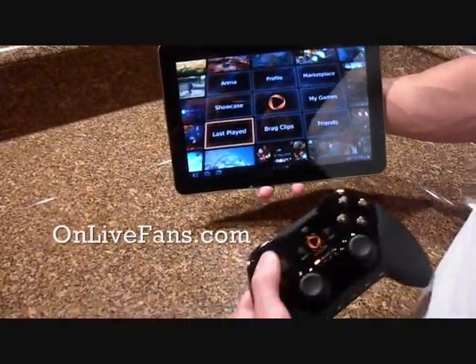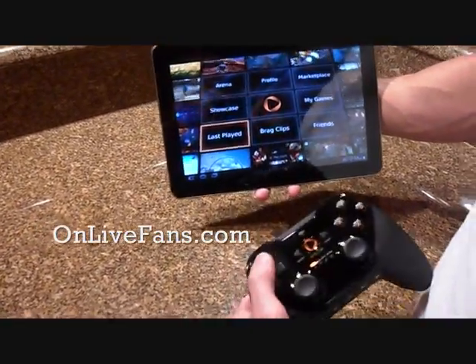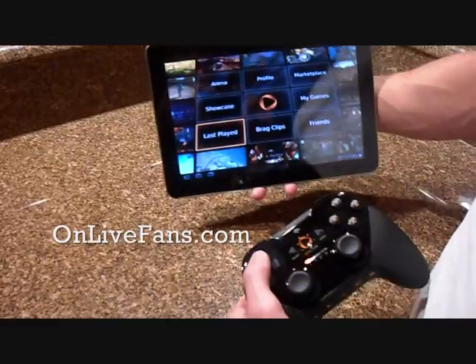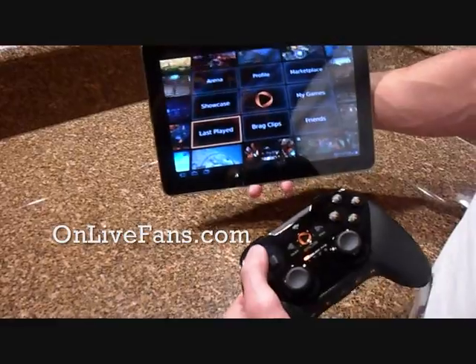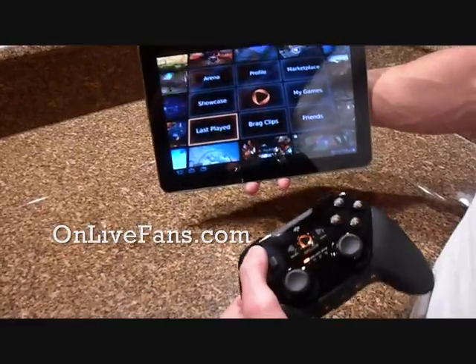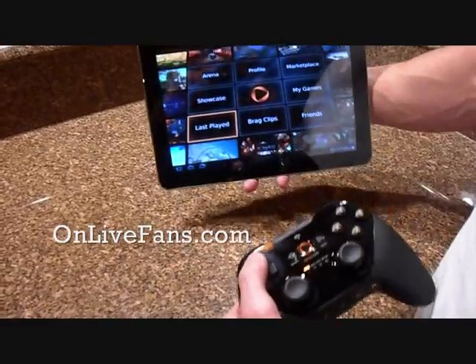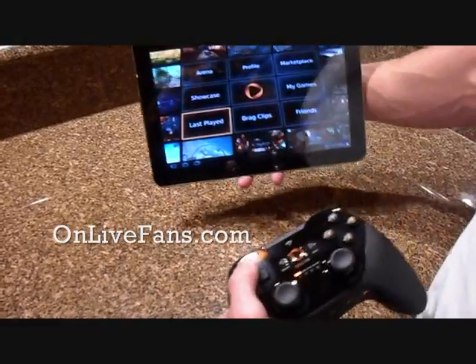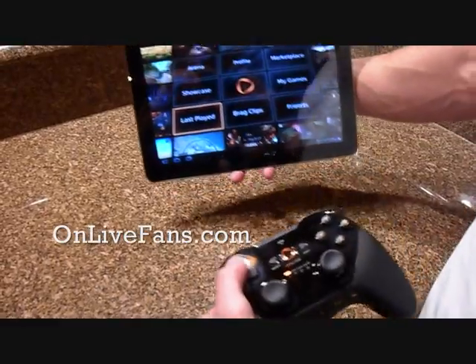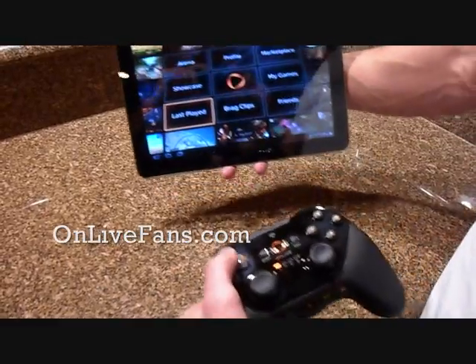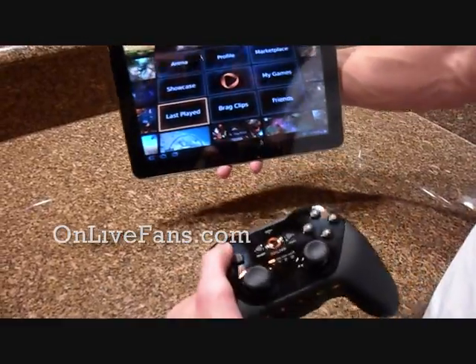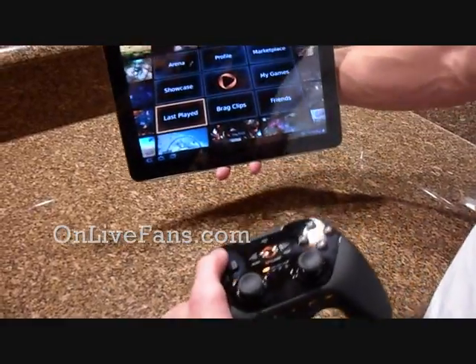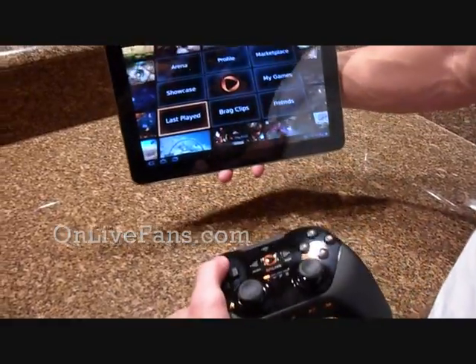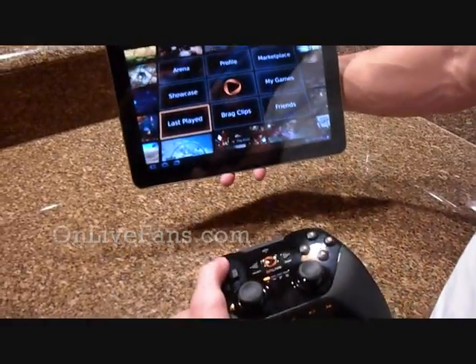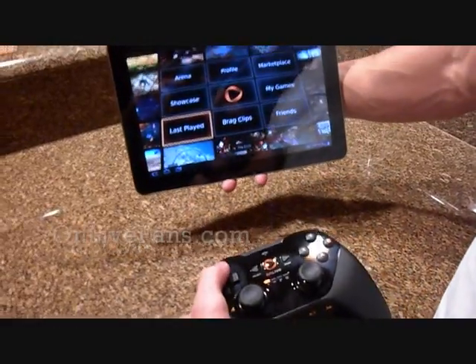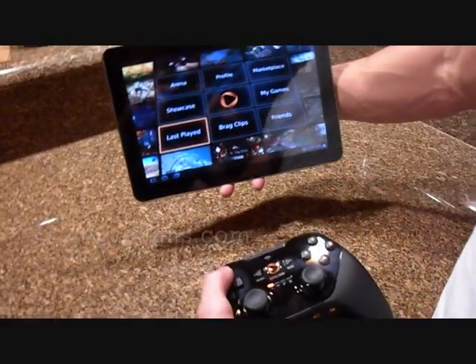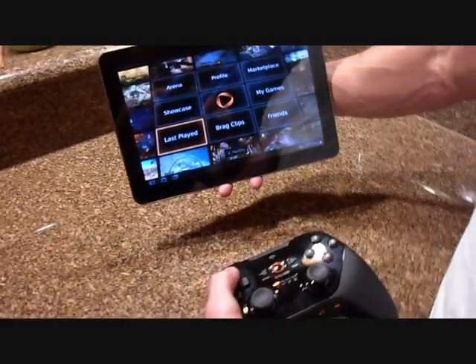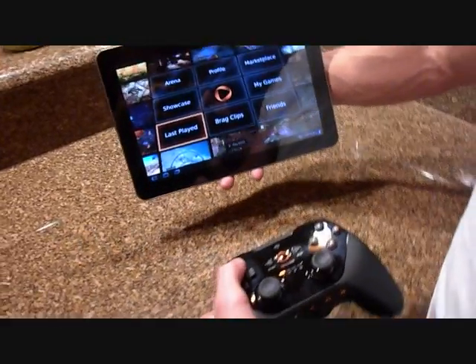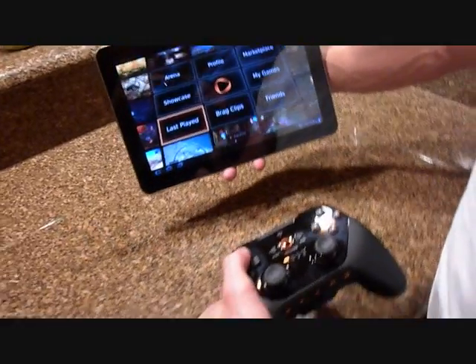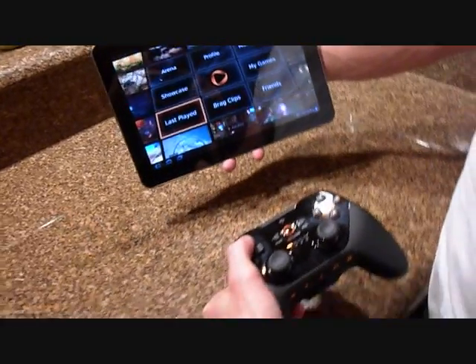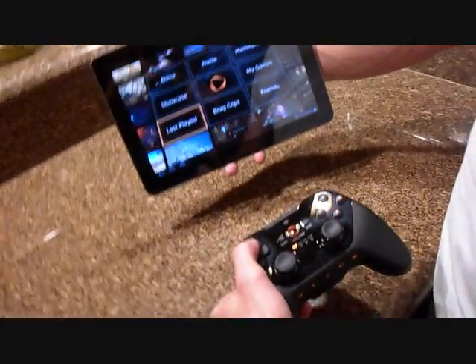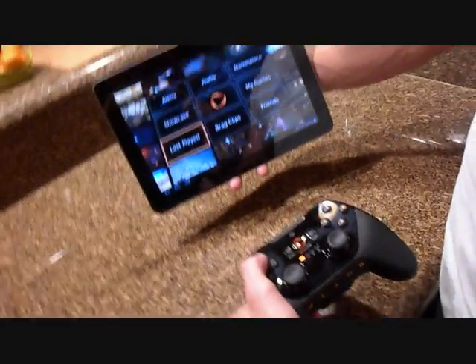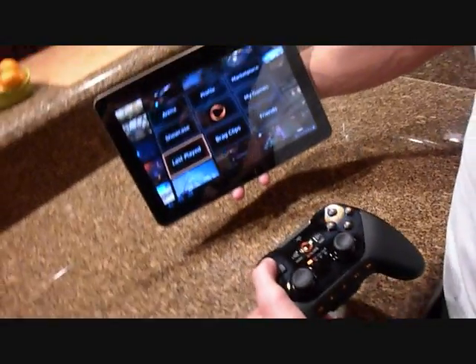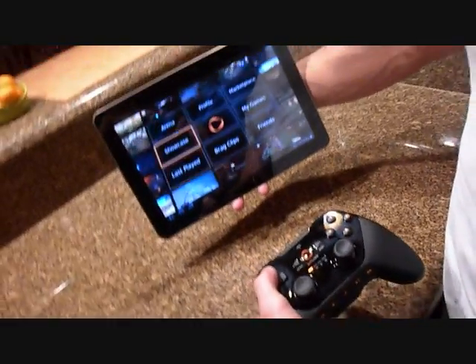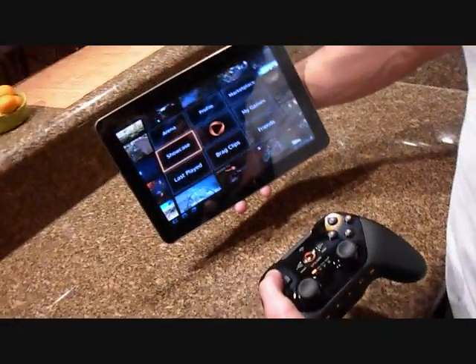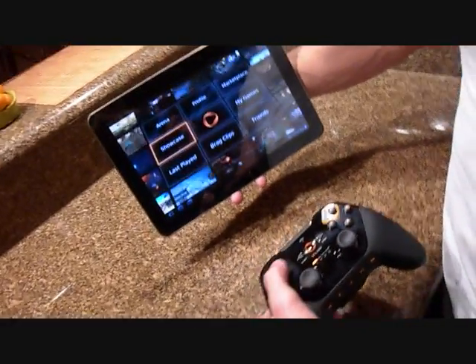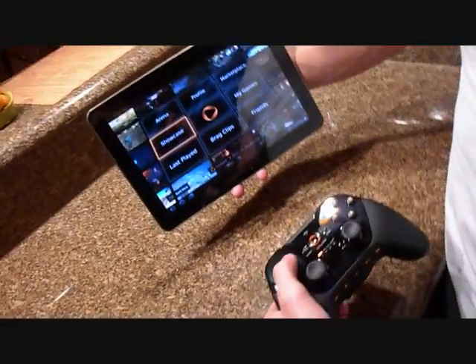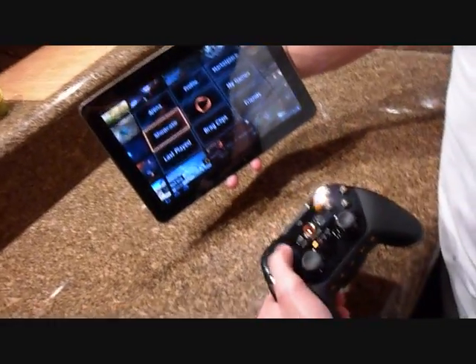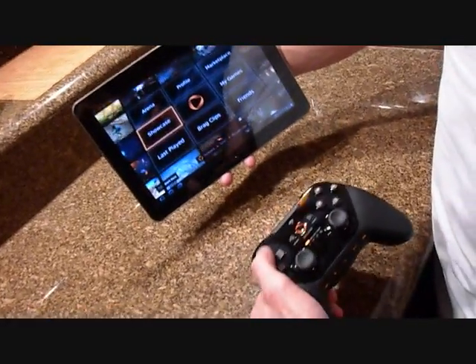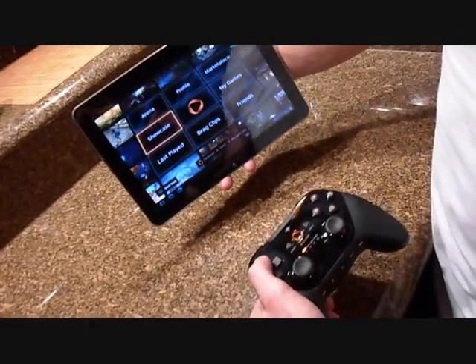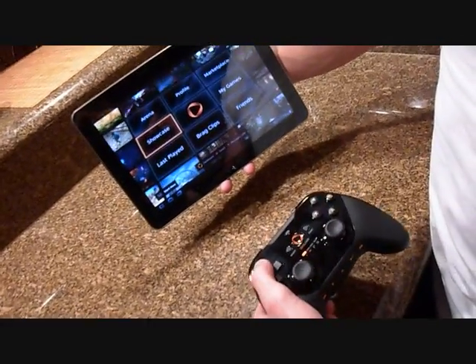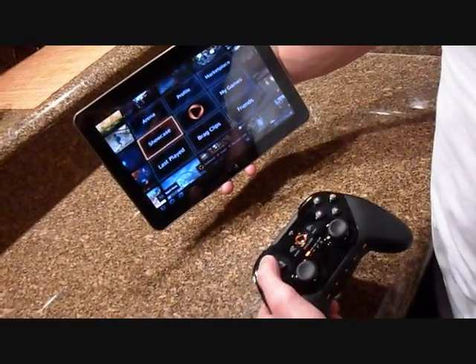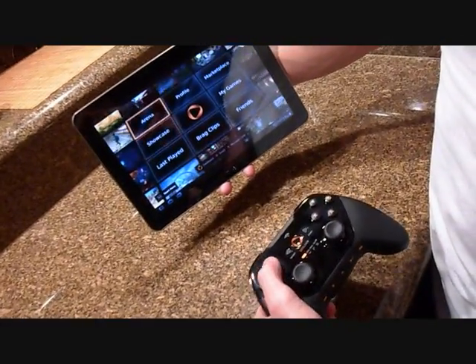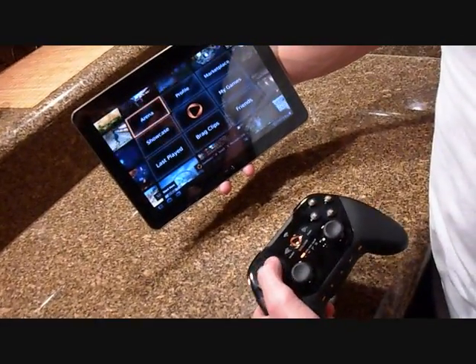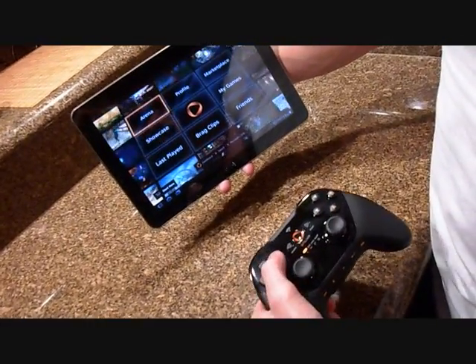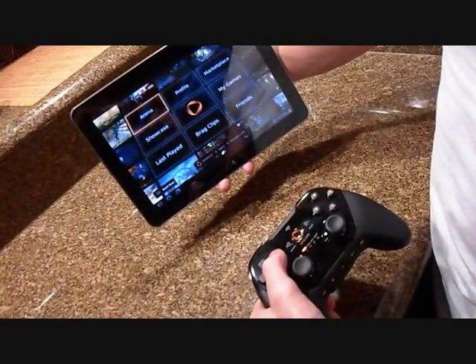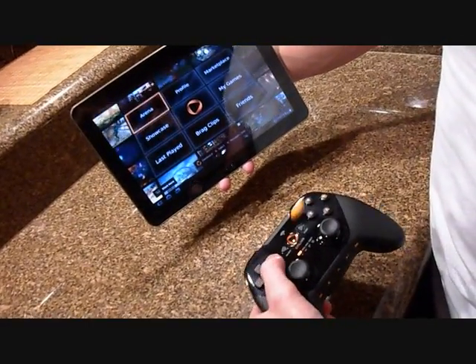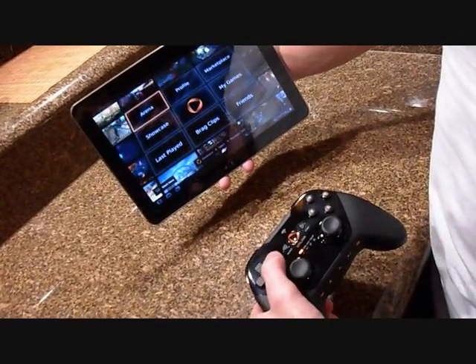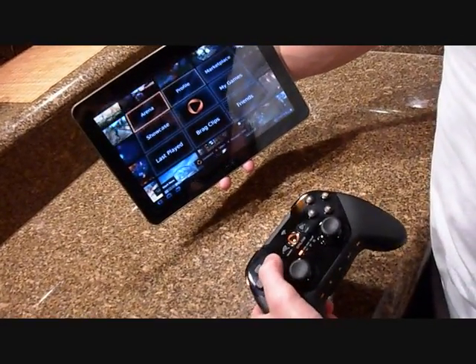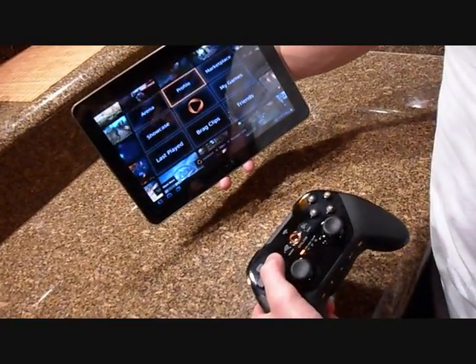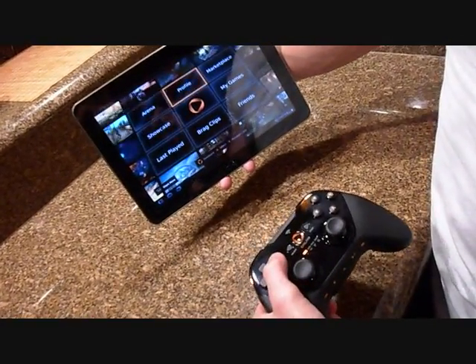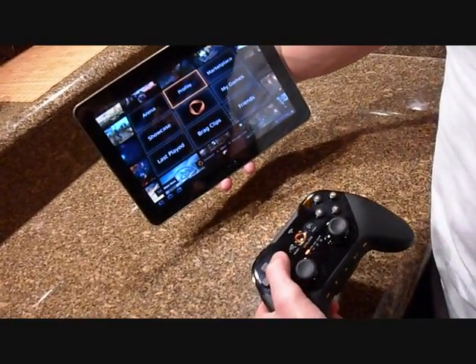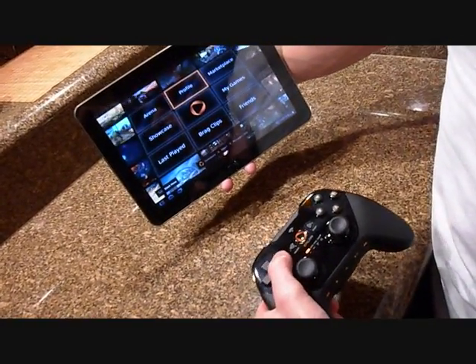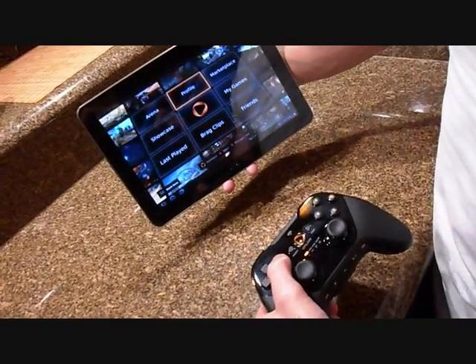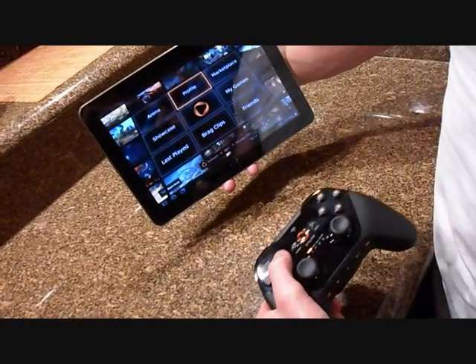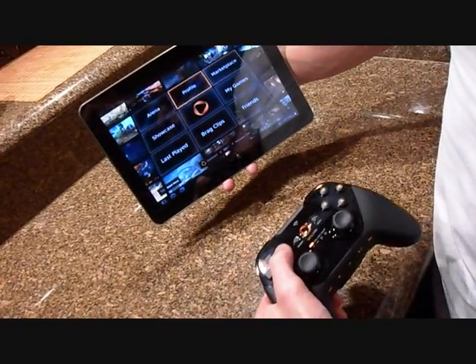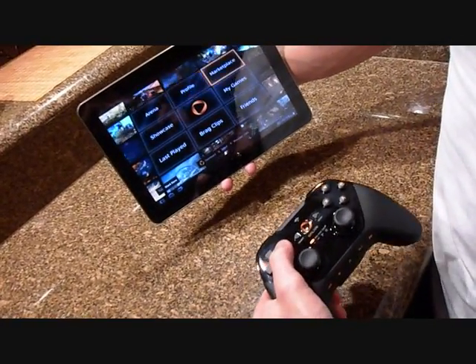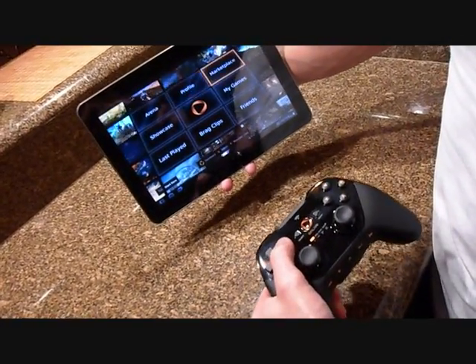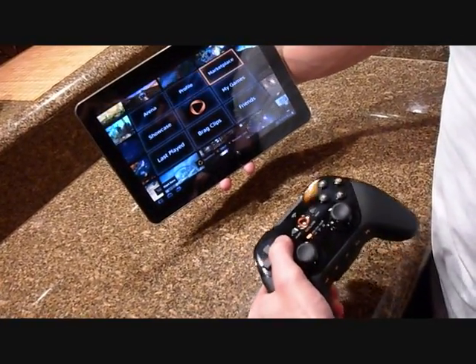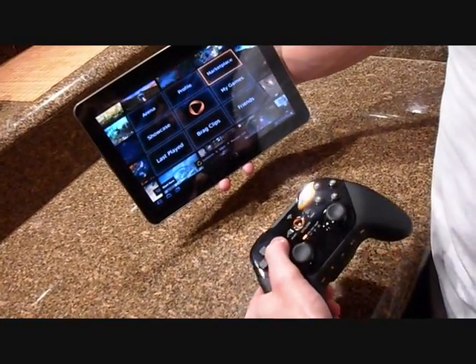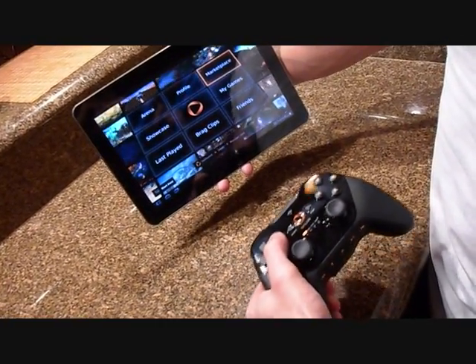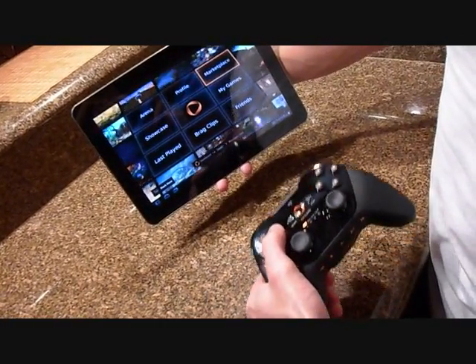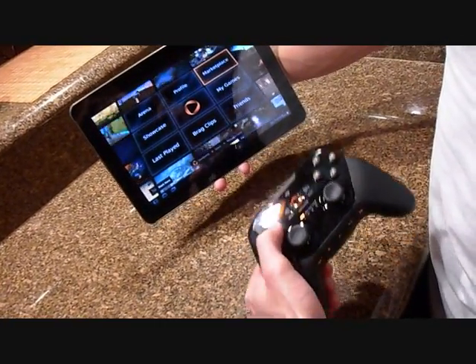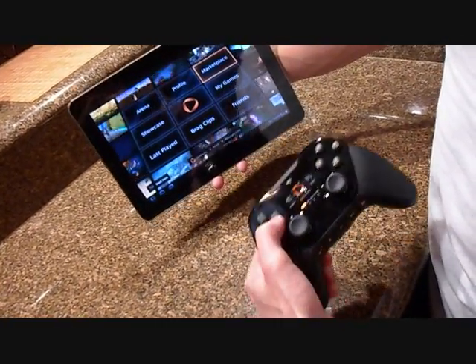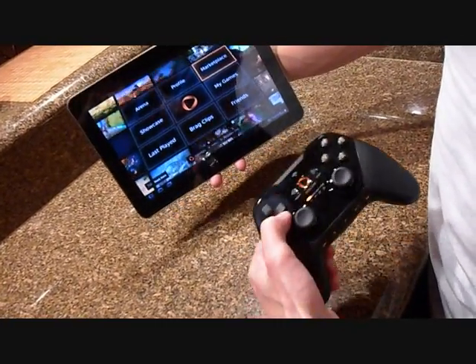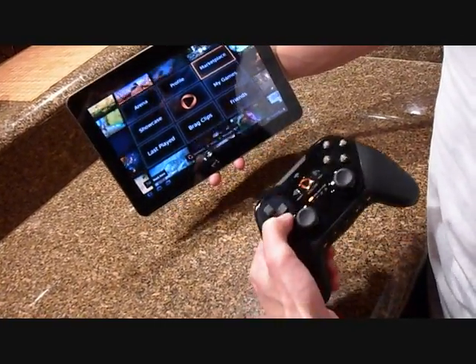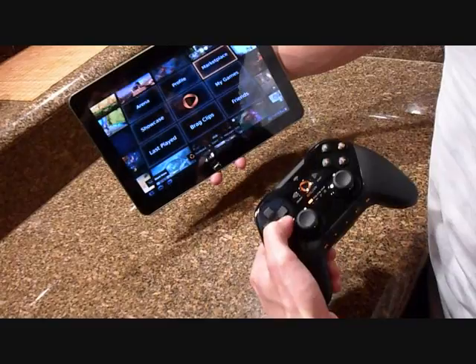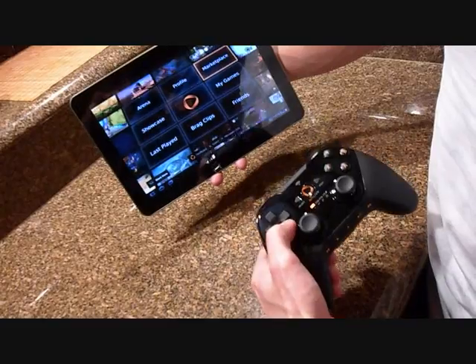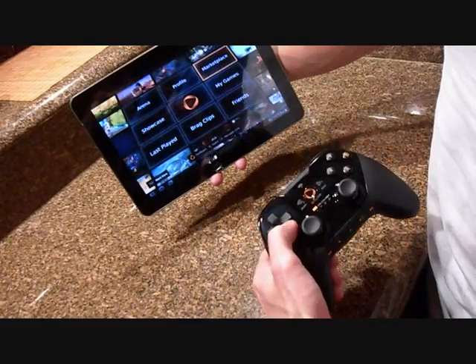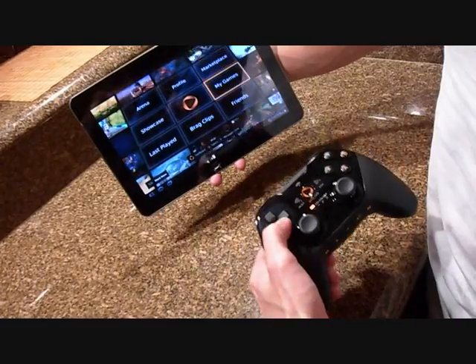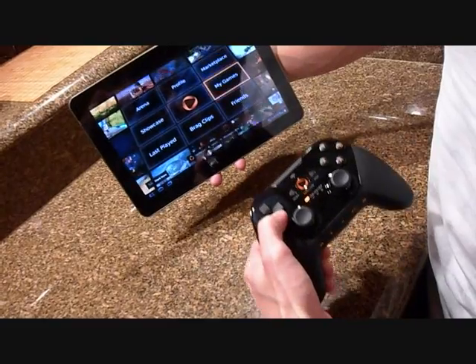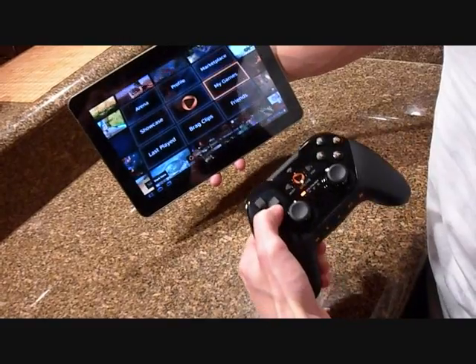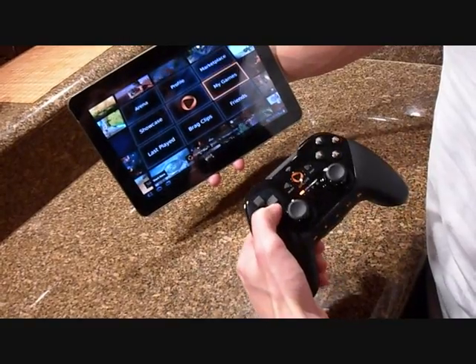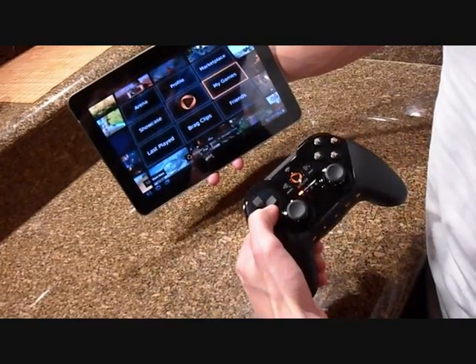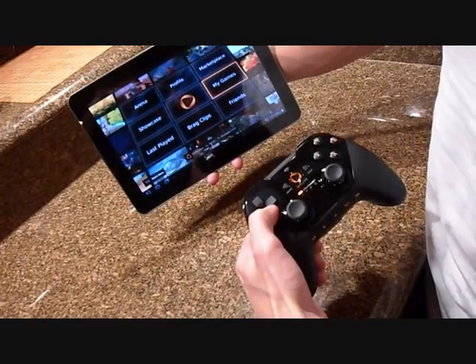I'm trying to show you the response rate, which is pretty much instant as I move this.